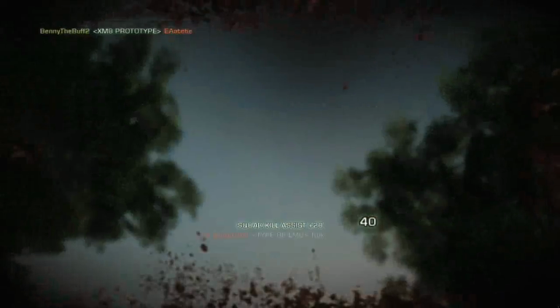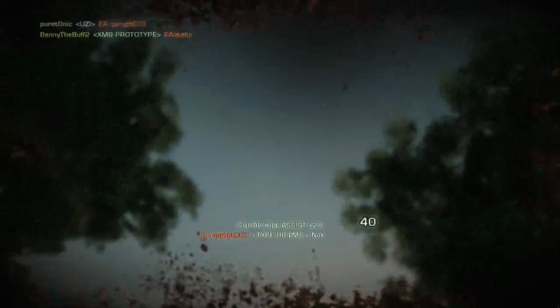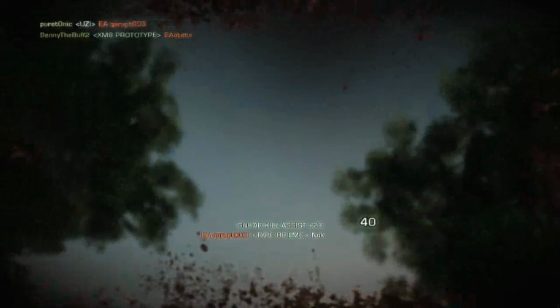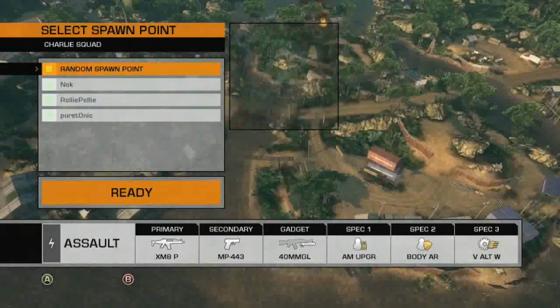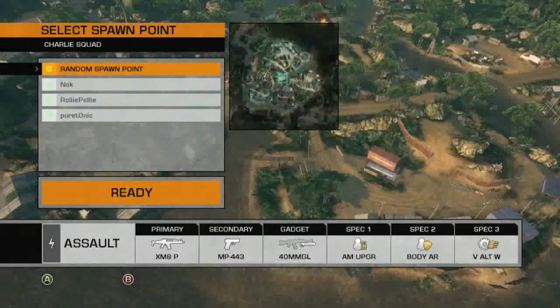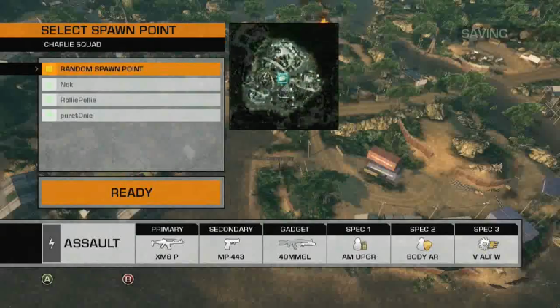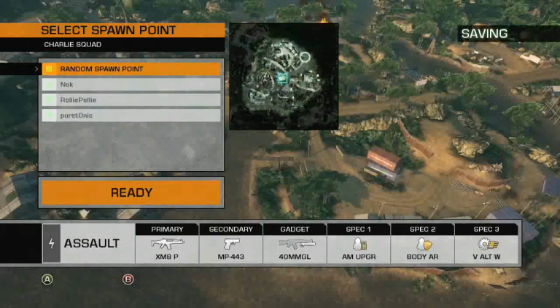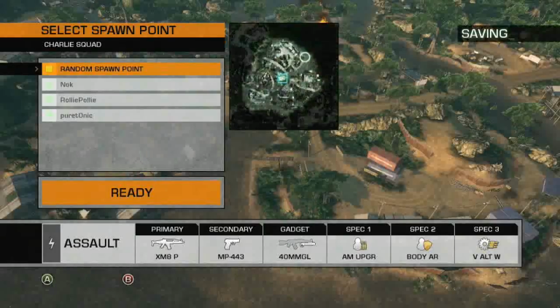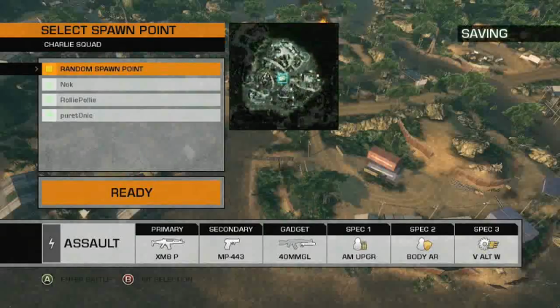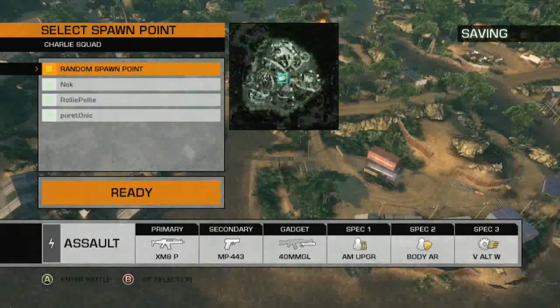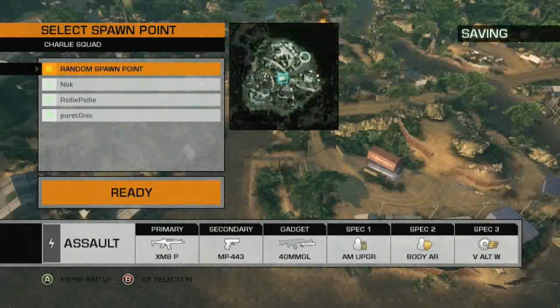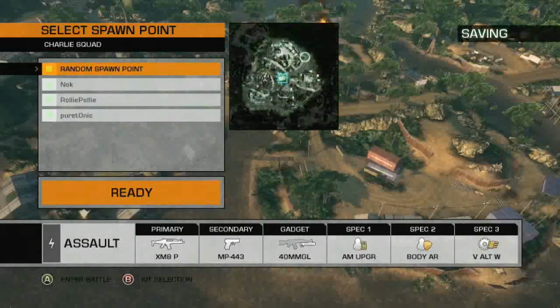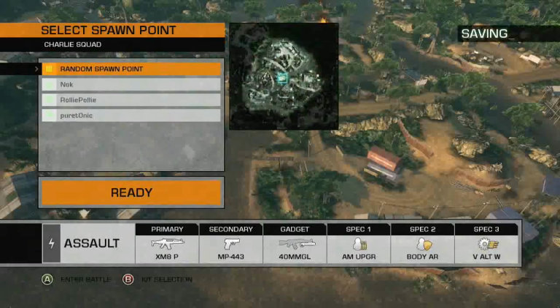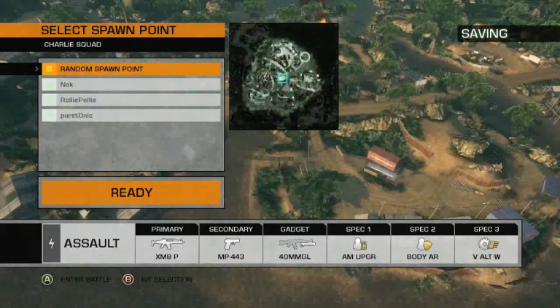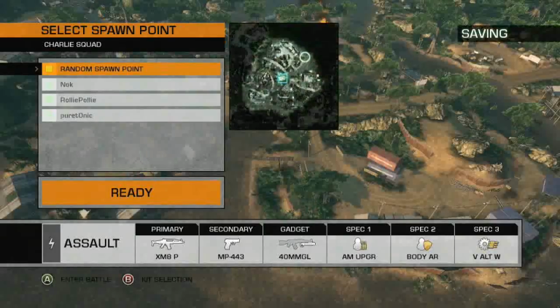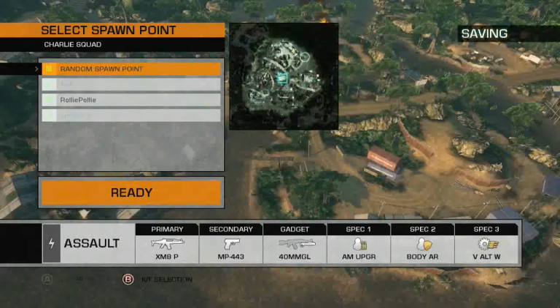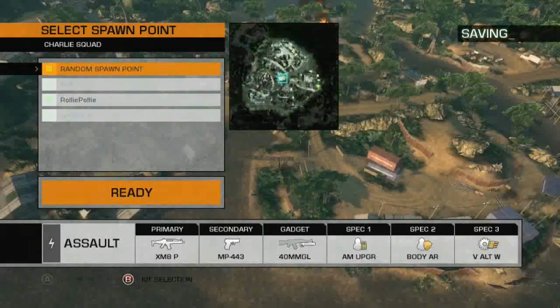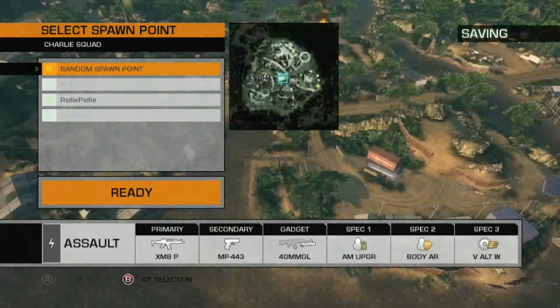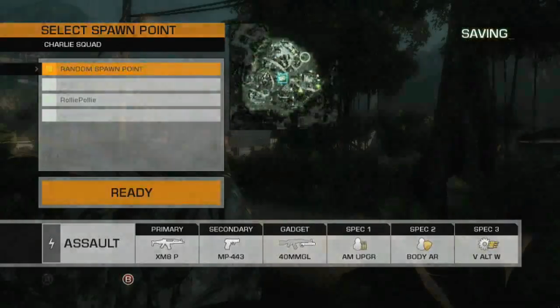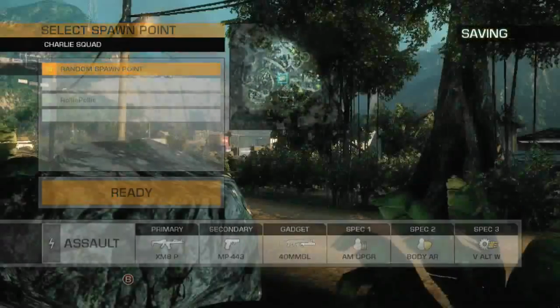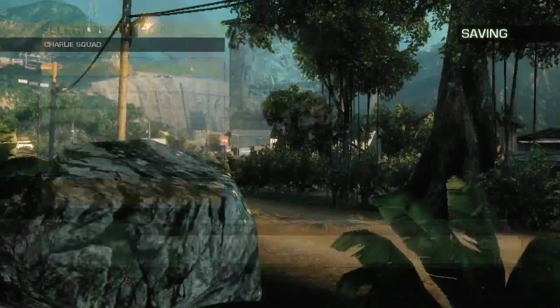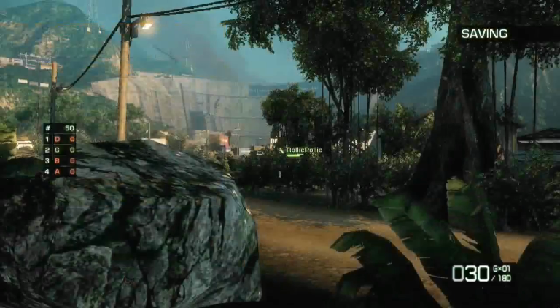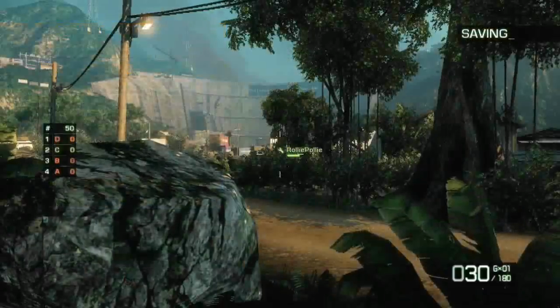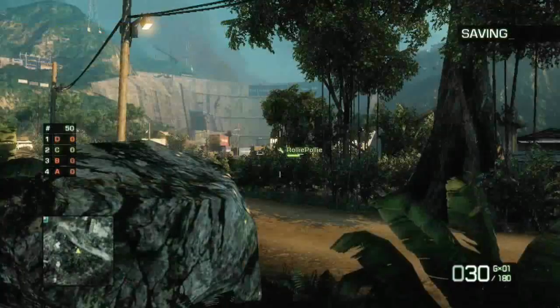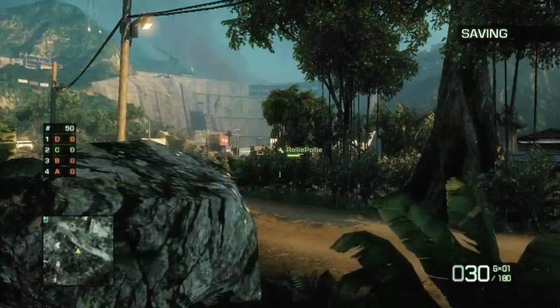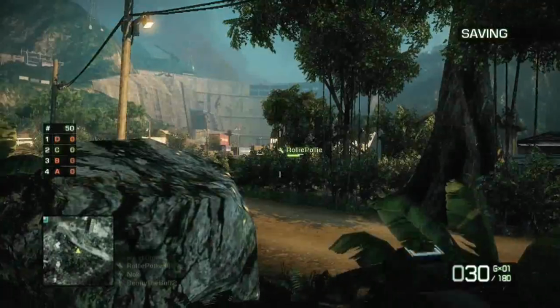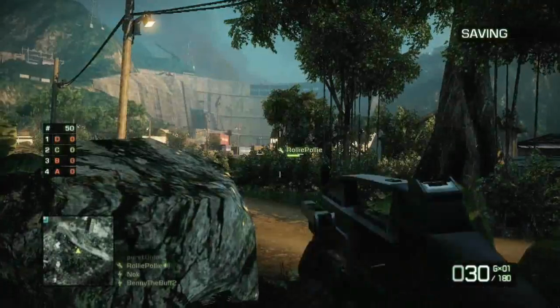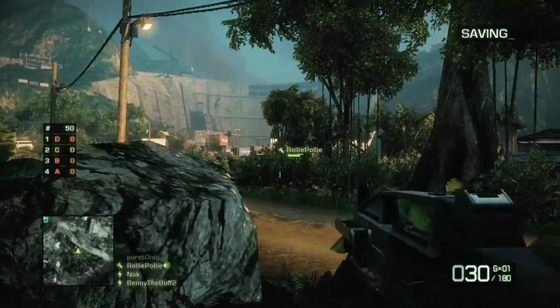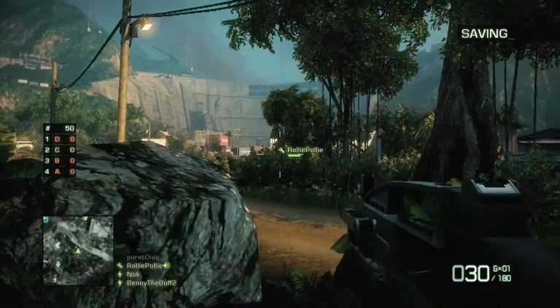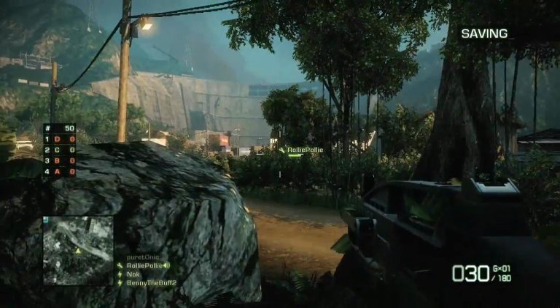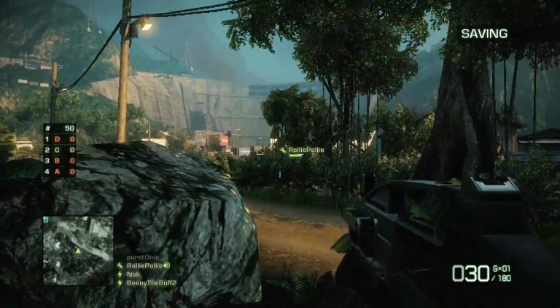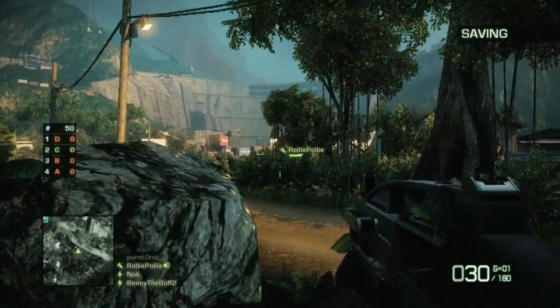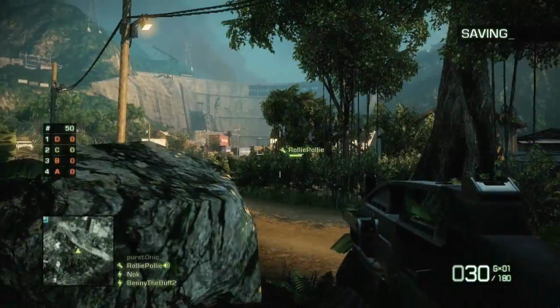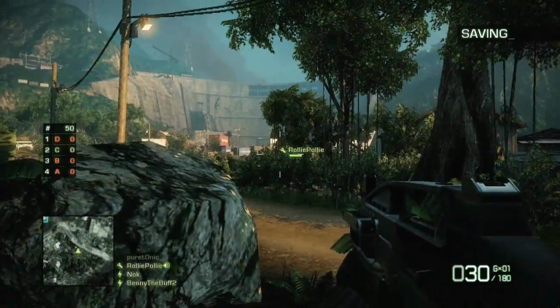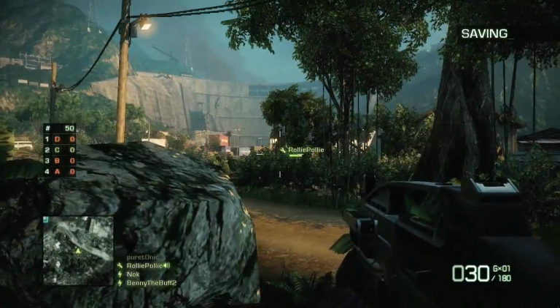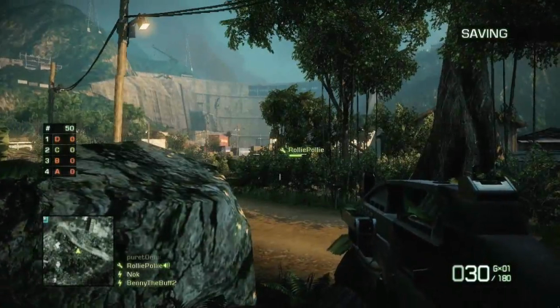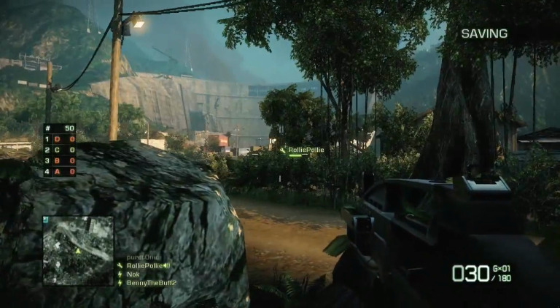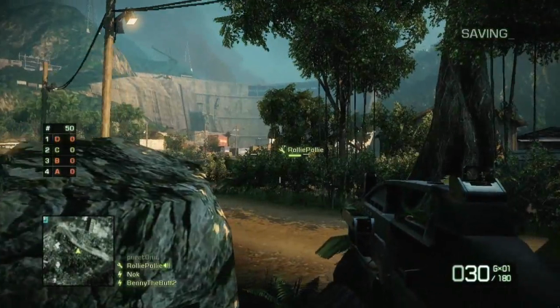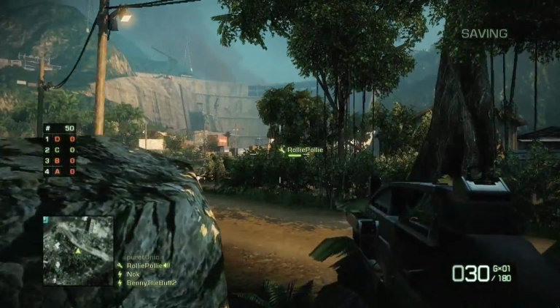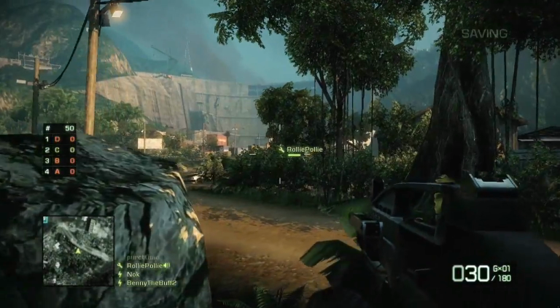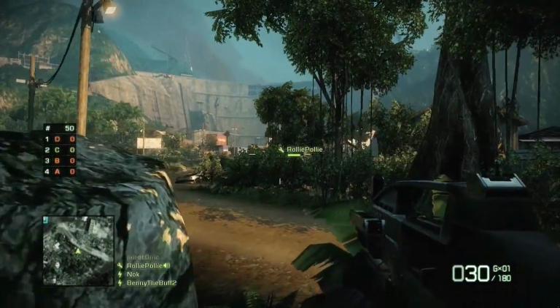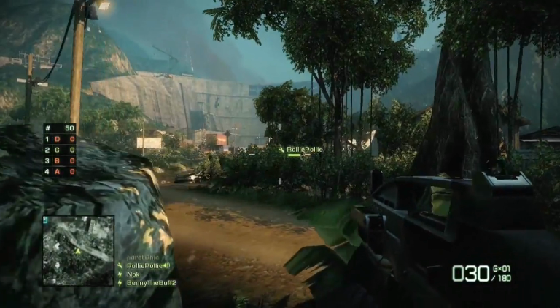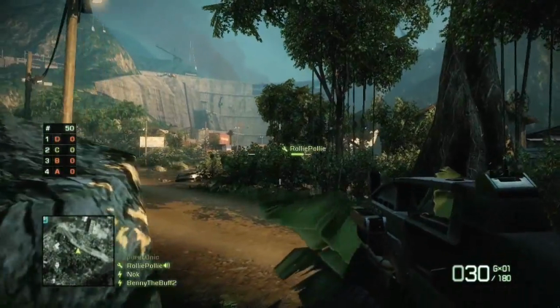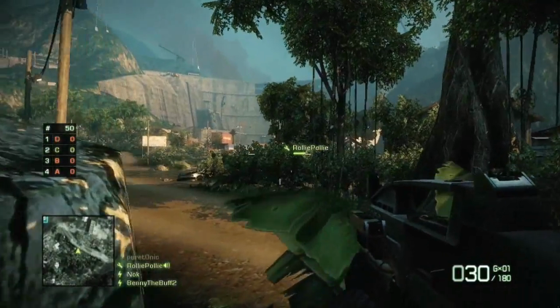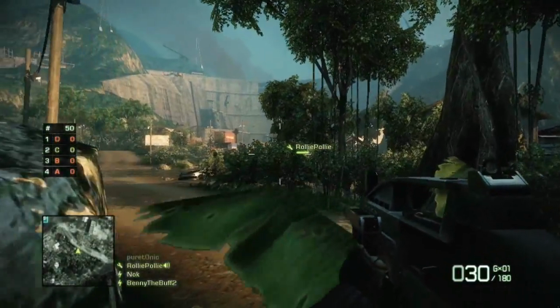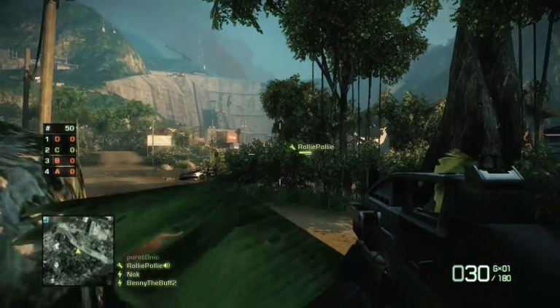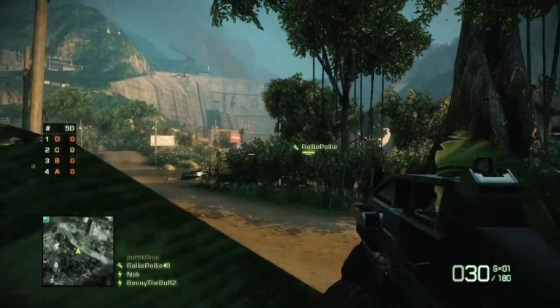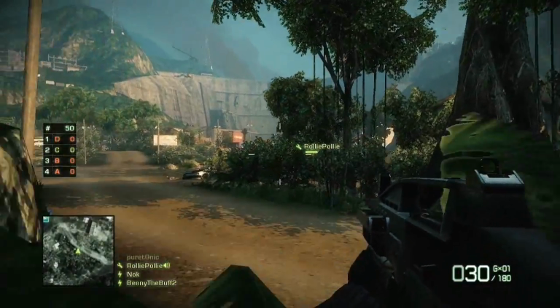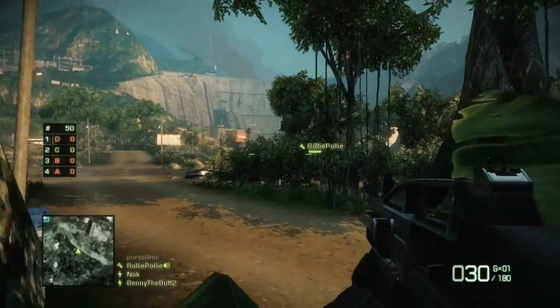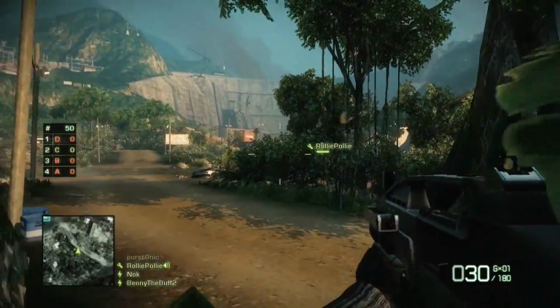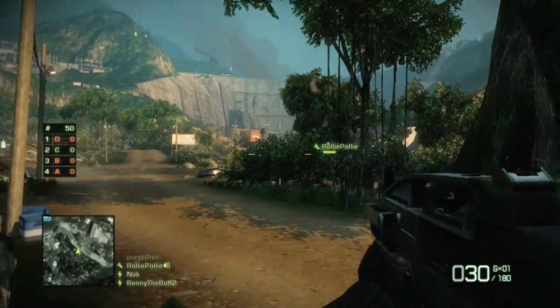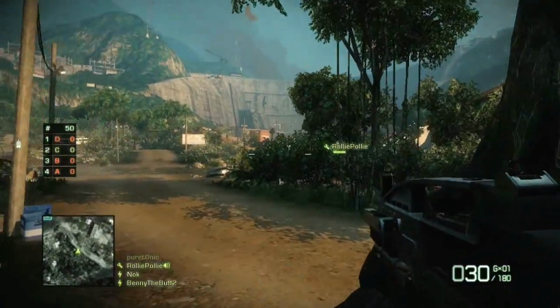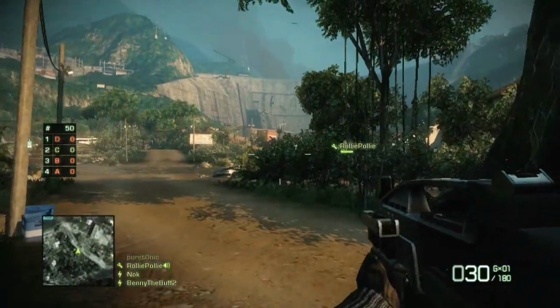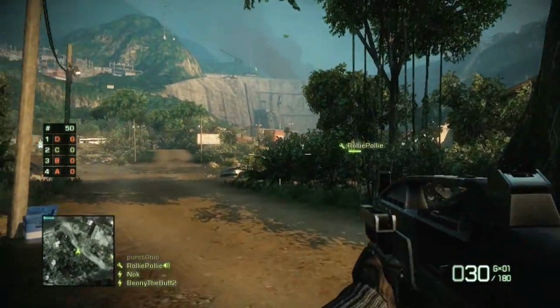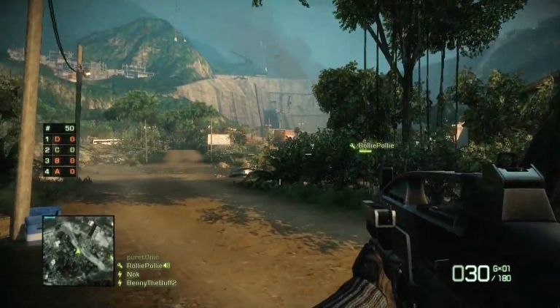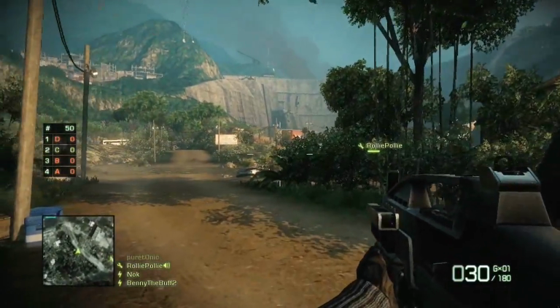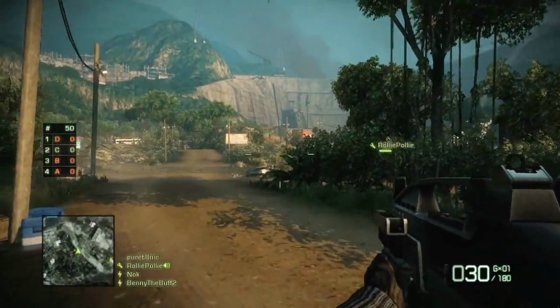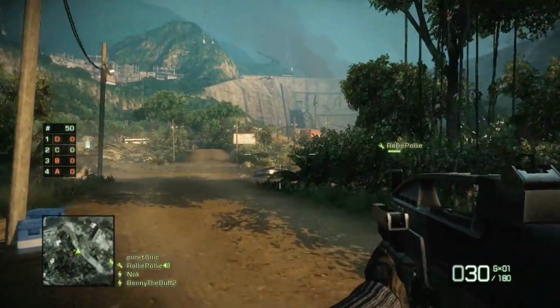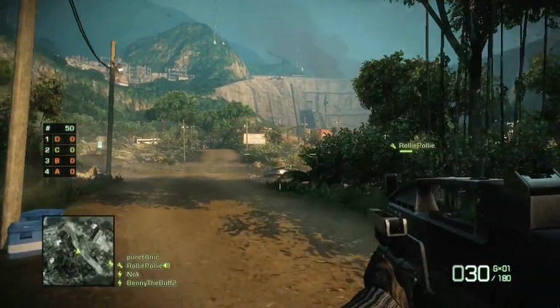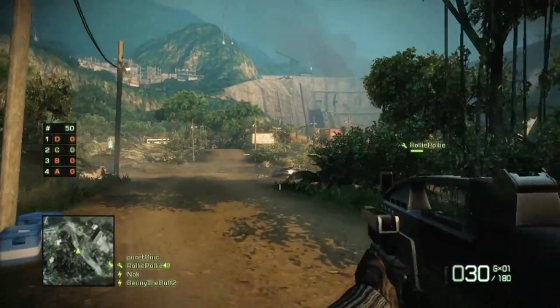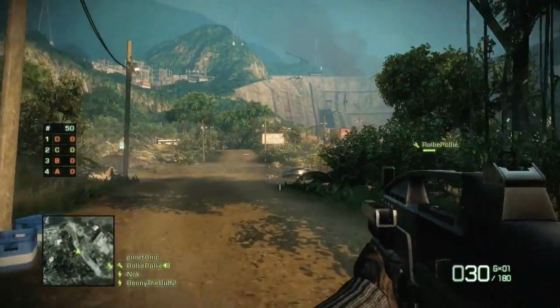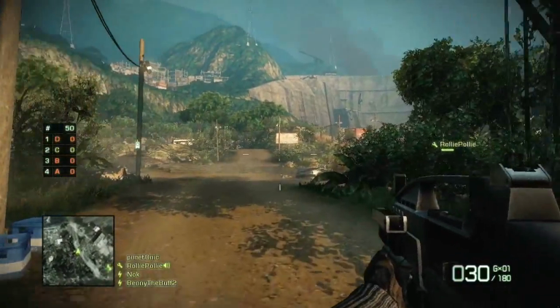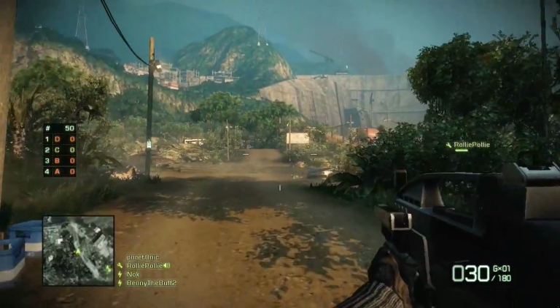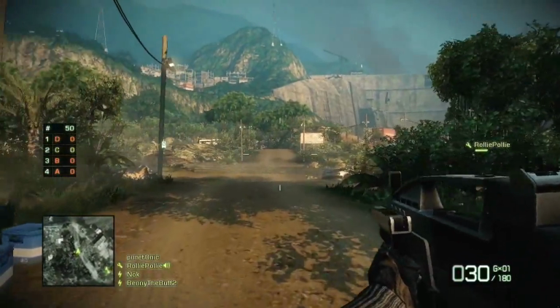Your squad will initially spawn in on a random point on the outer reaches of the map. This should give you time to get oriented and ready for action.